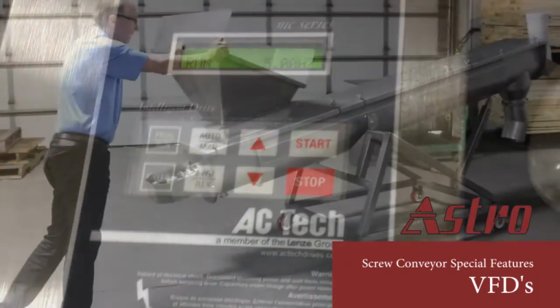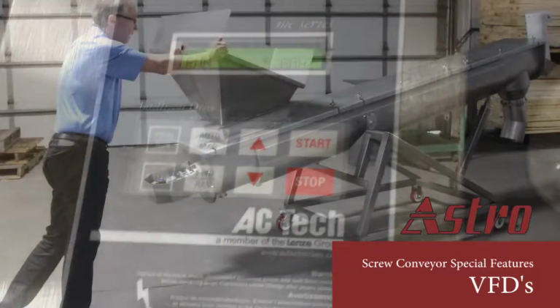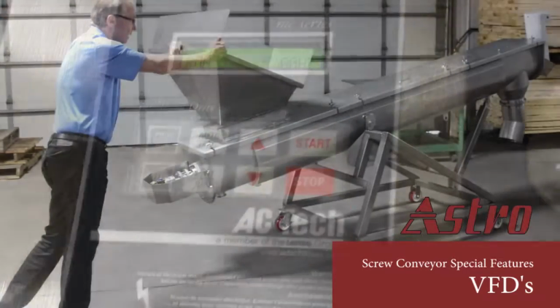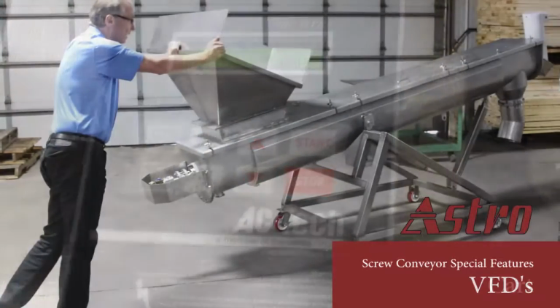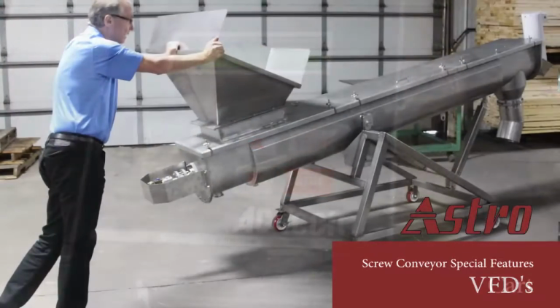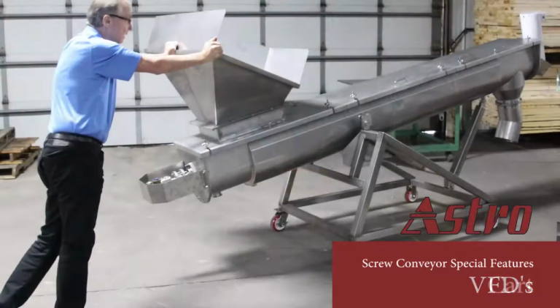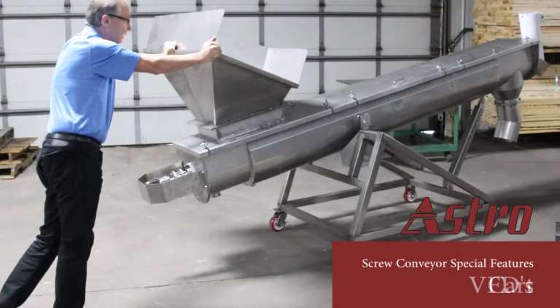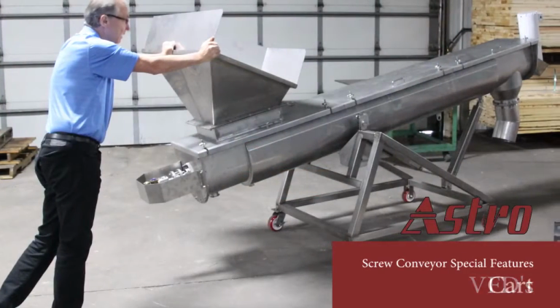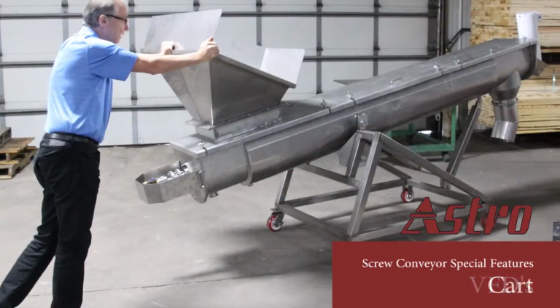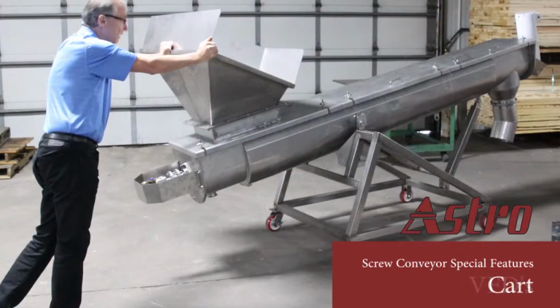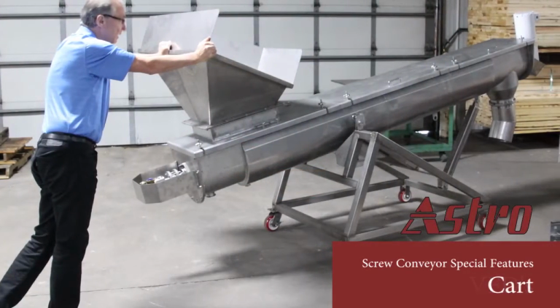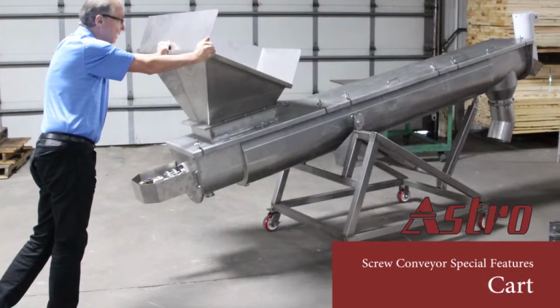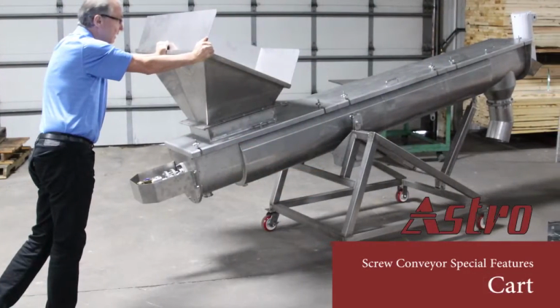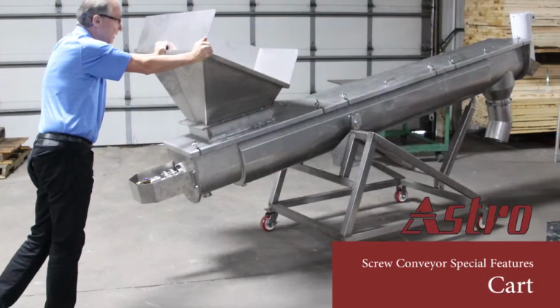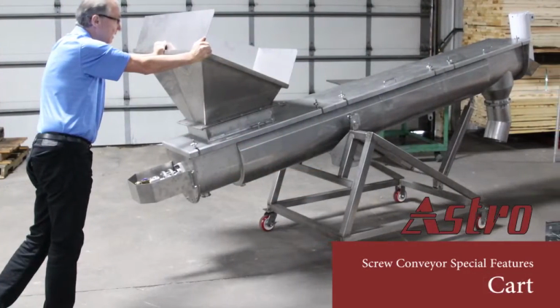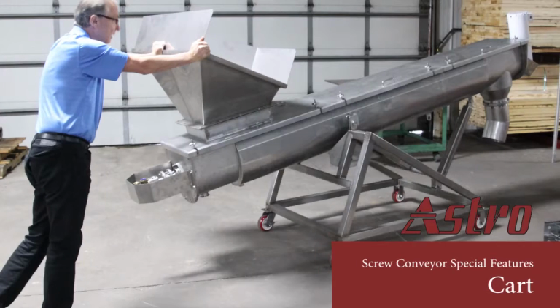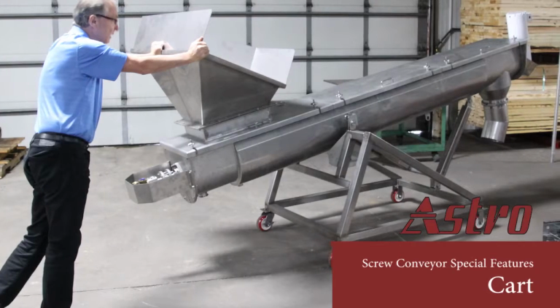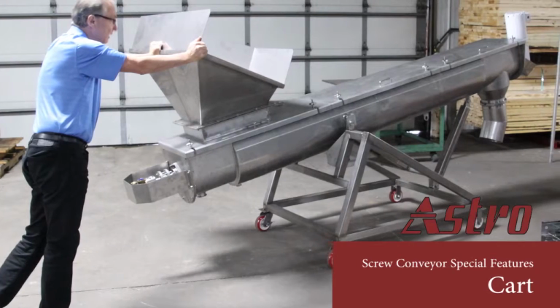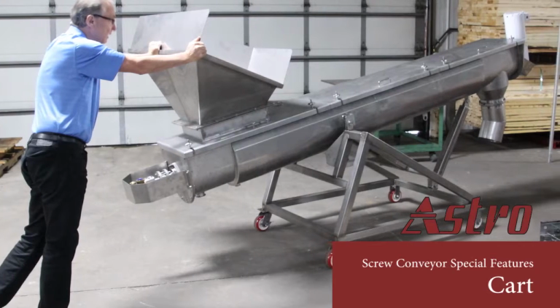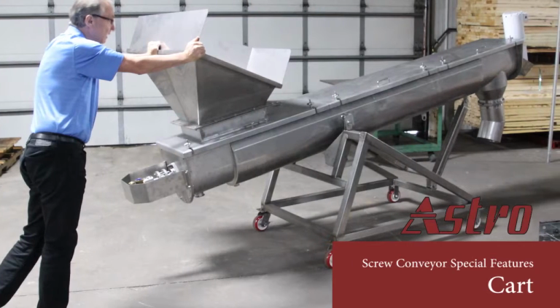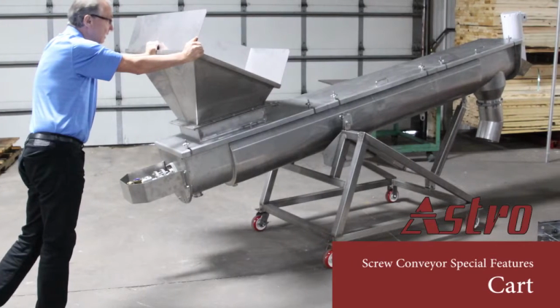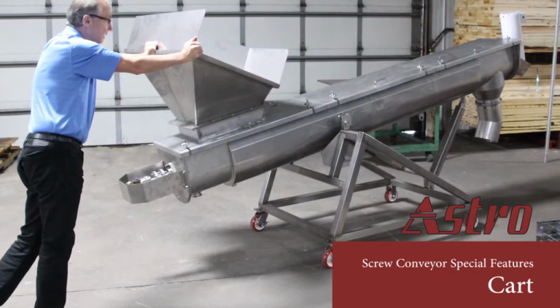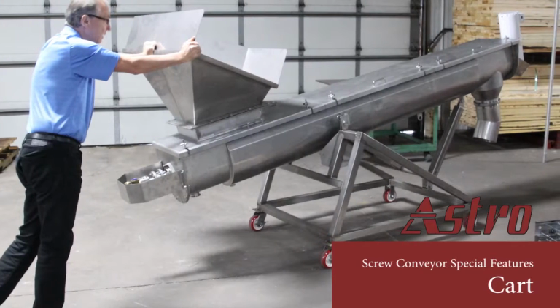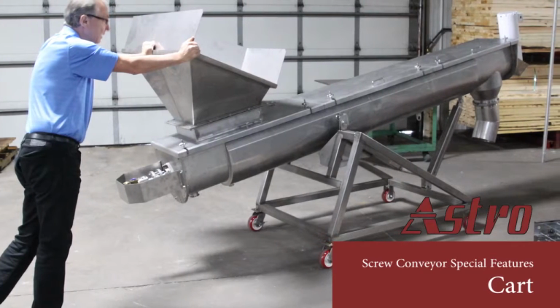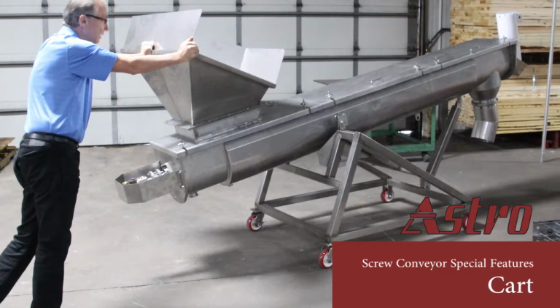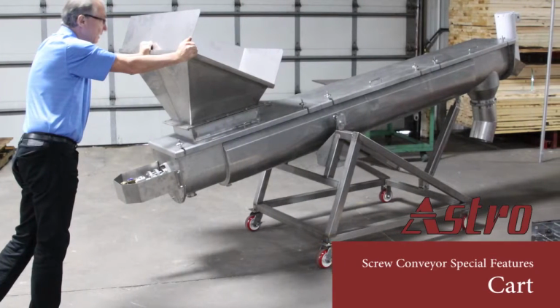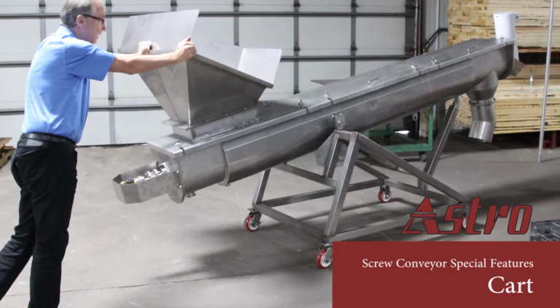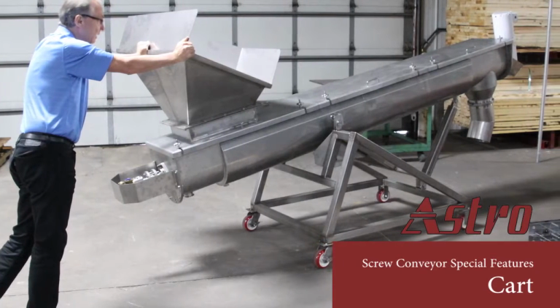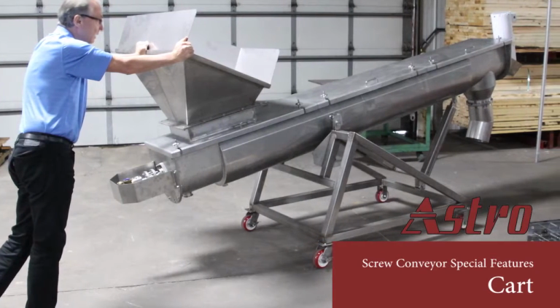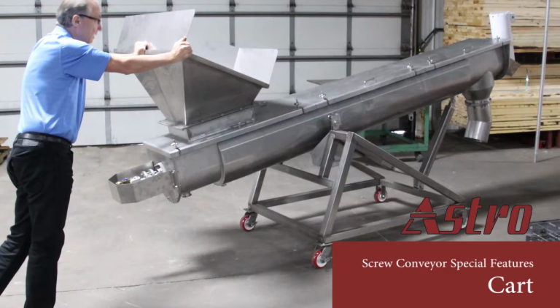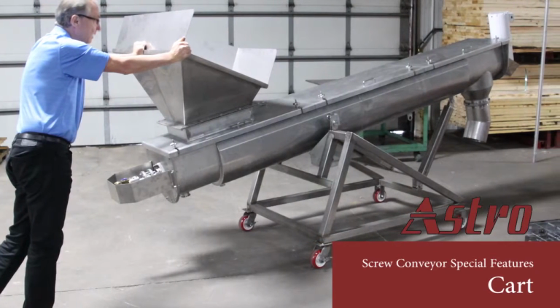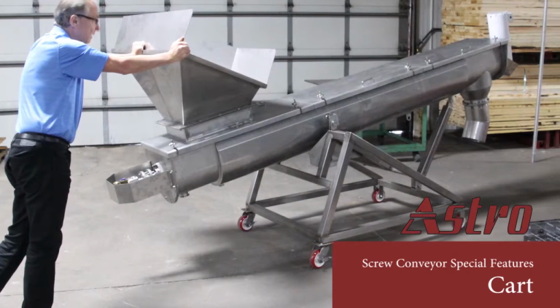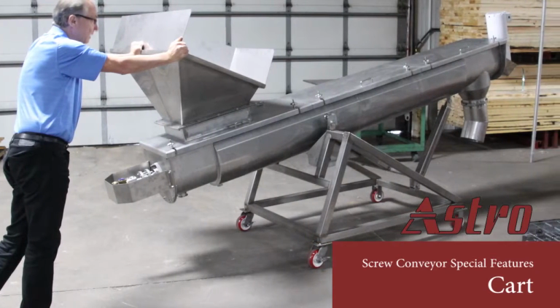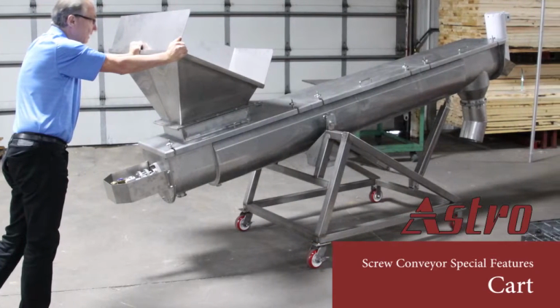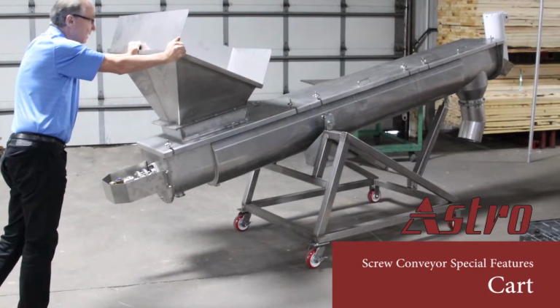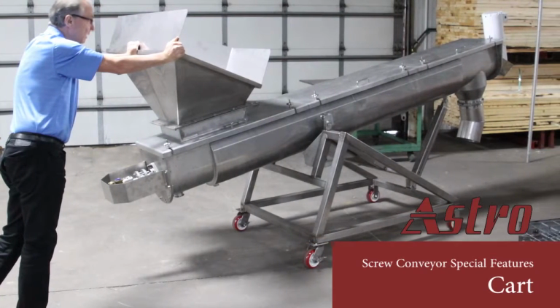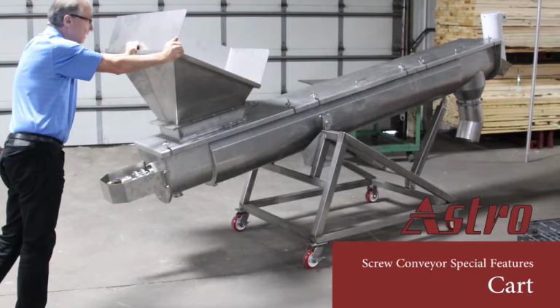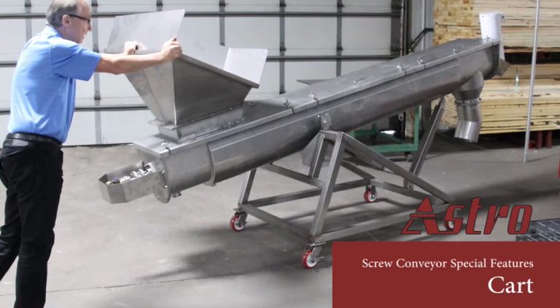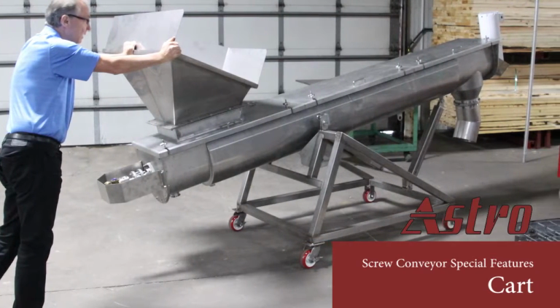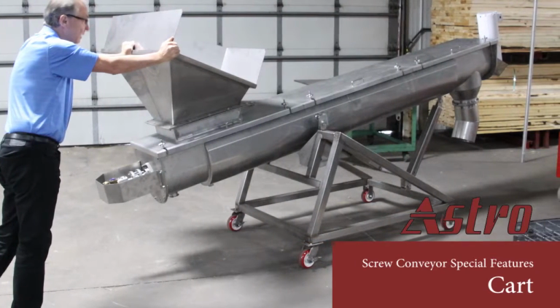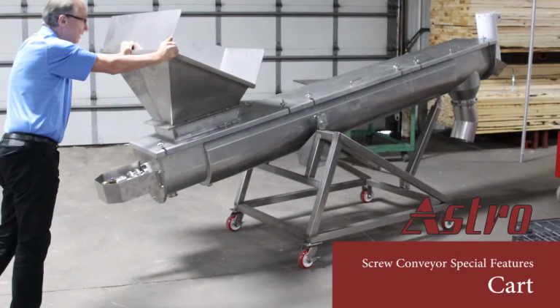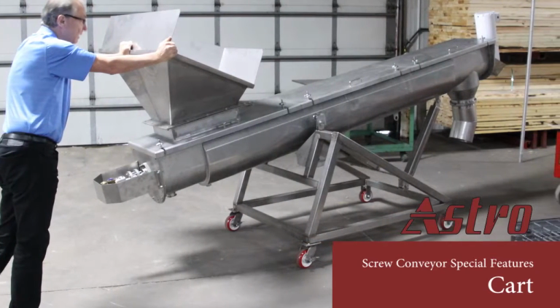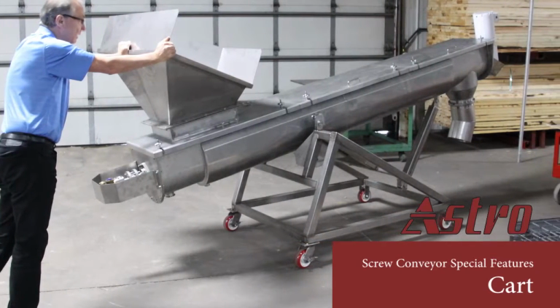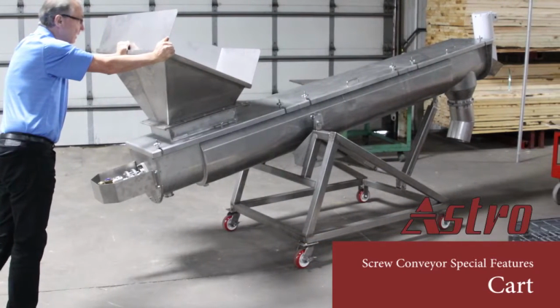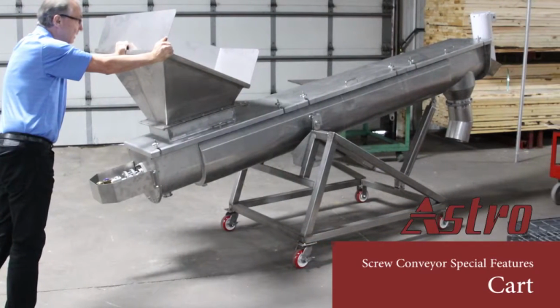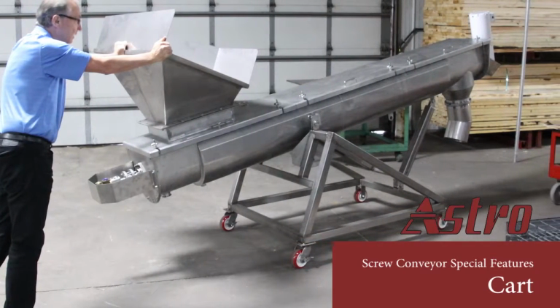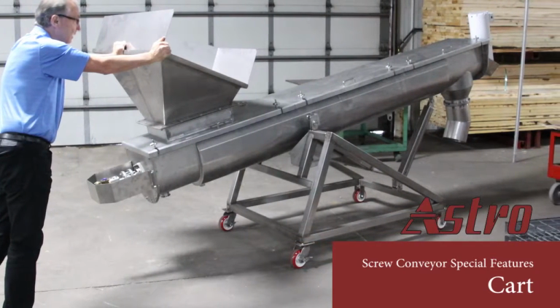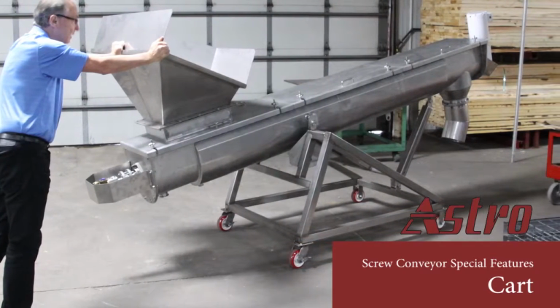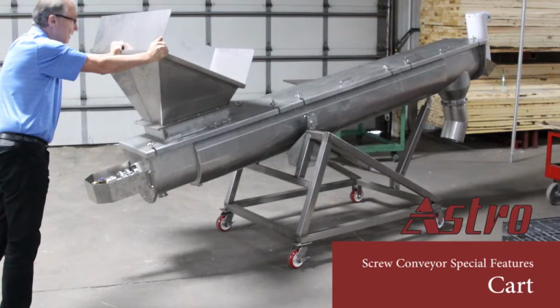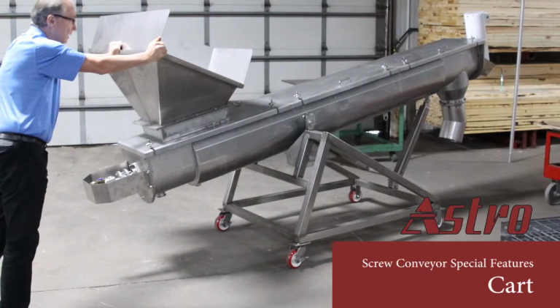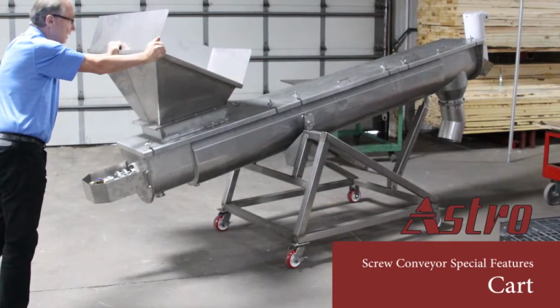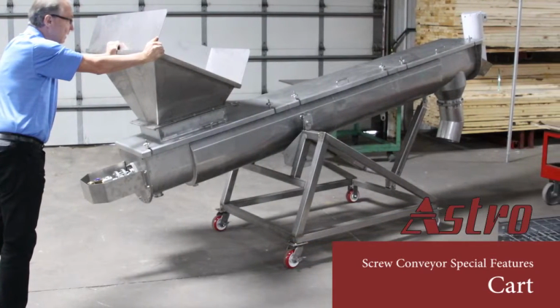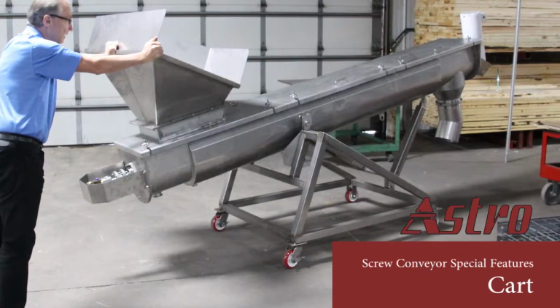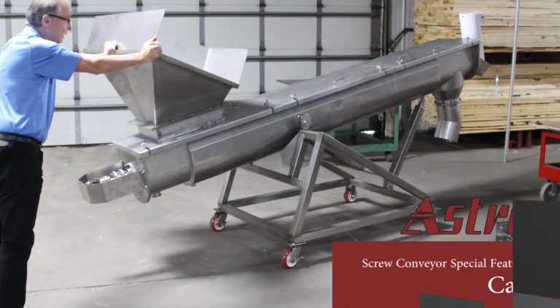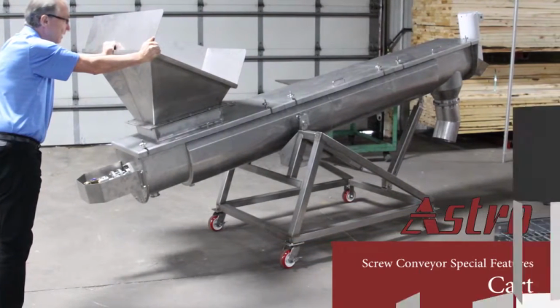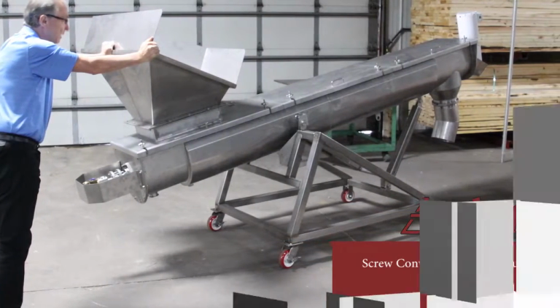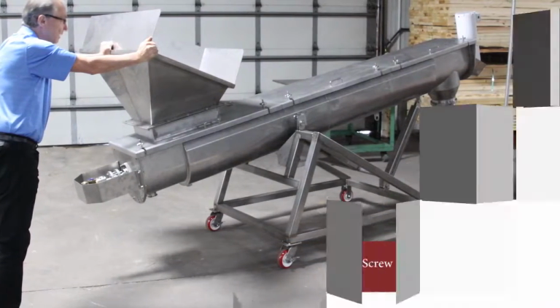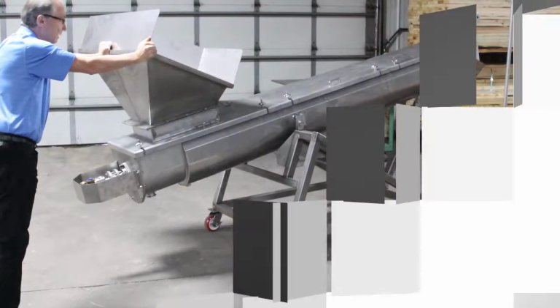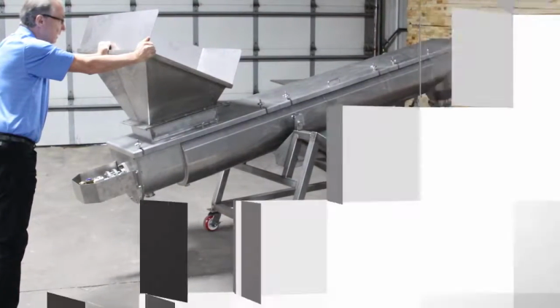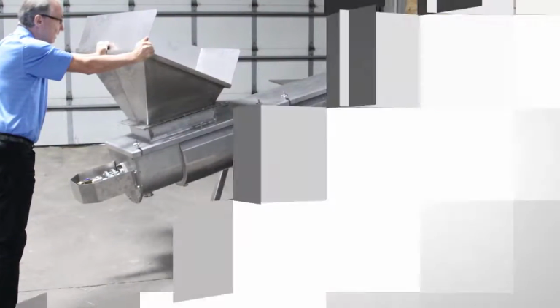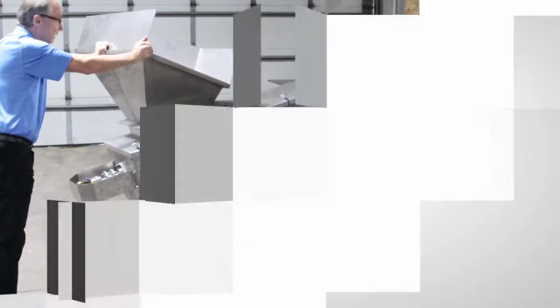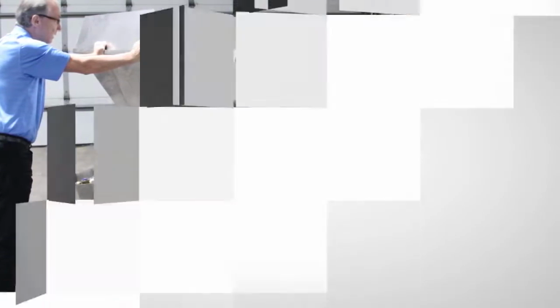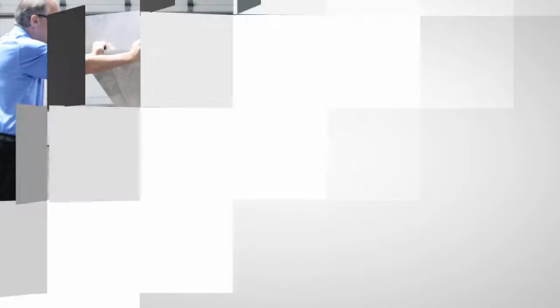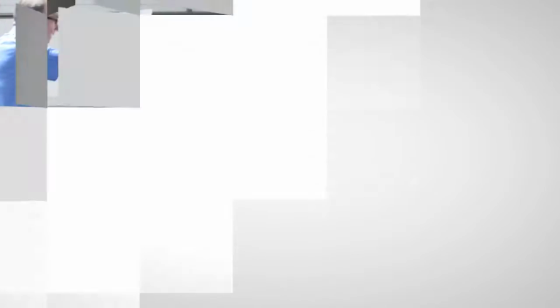If you have a food application where you have a separate cleaning area, we recommend a cart. It can be easily wheeled to the cleaning area.